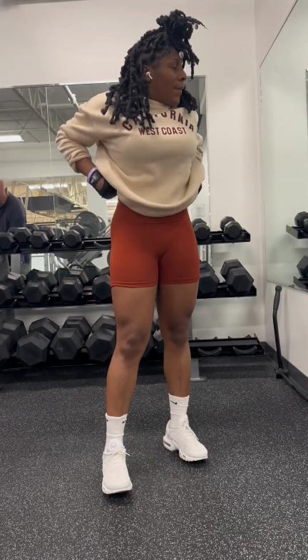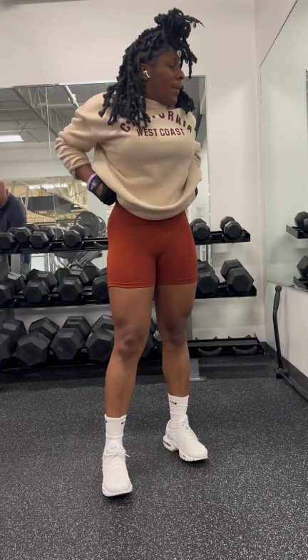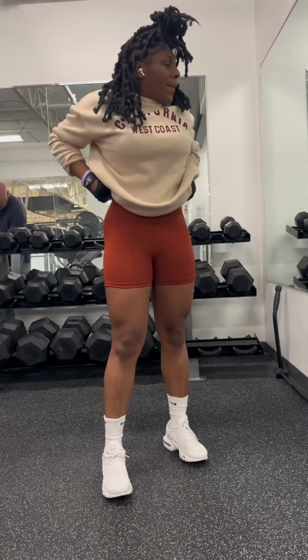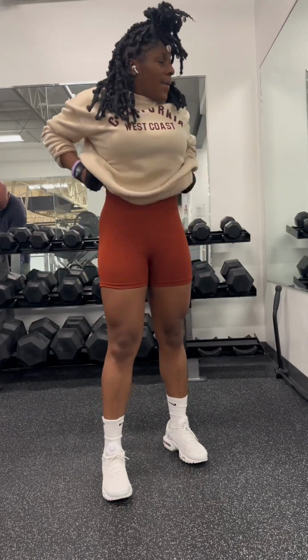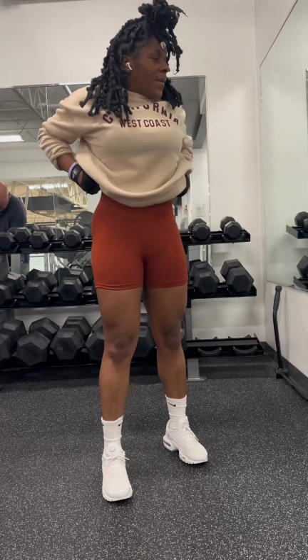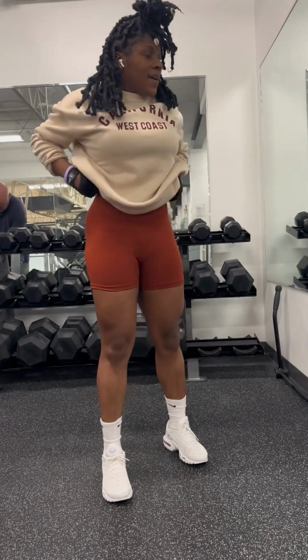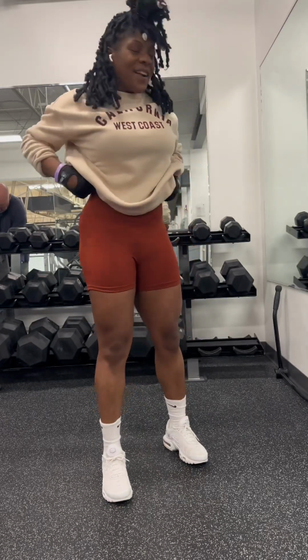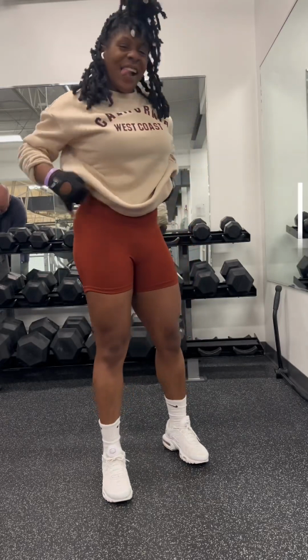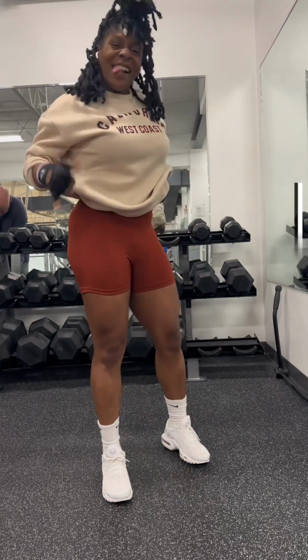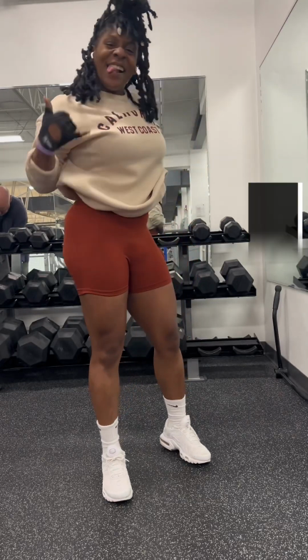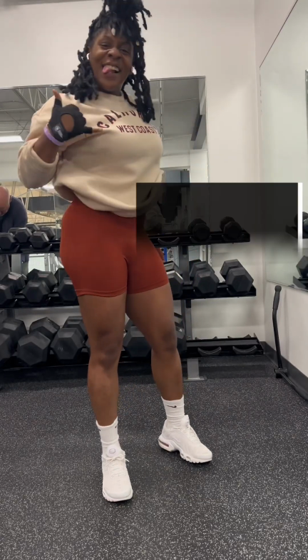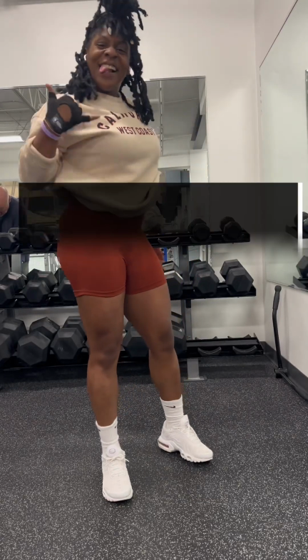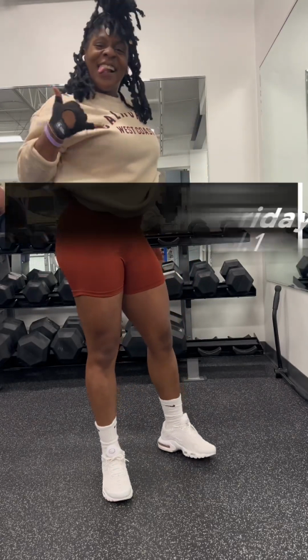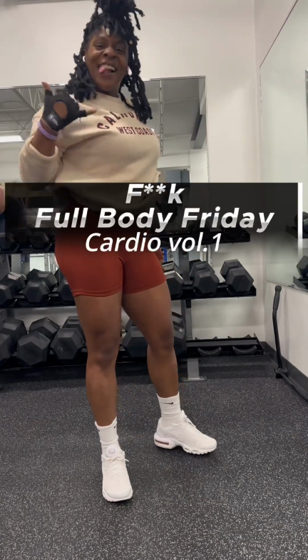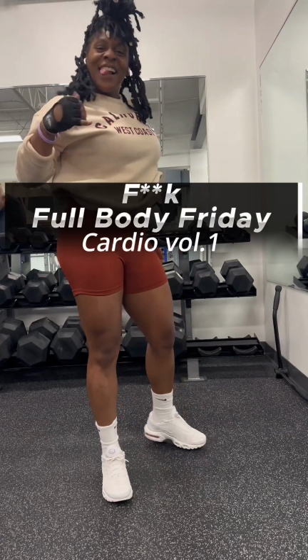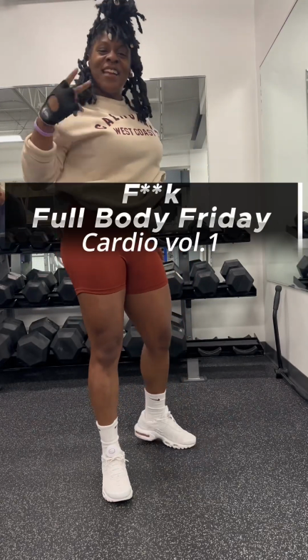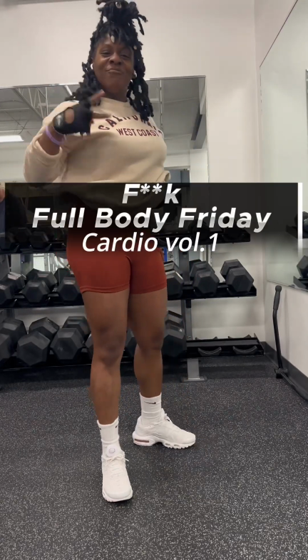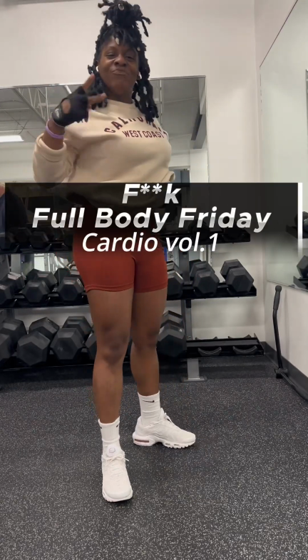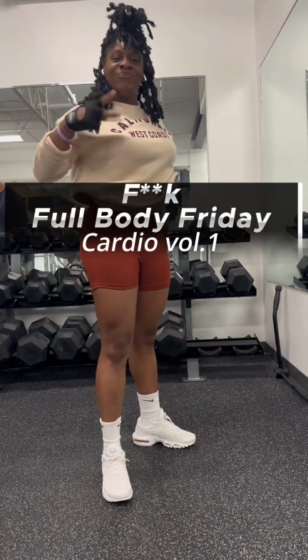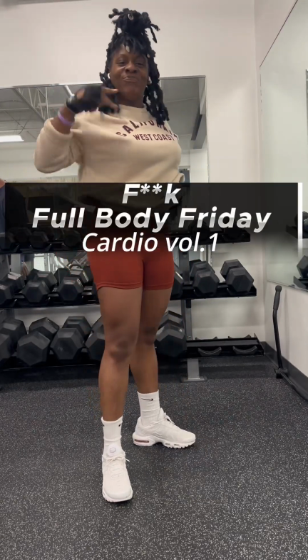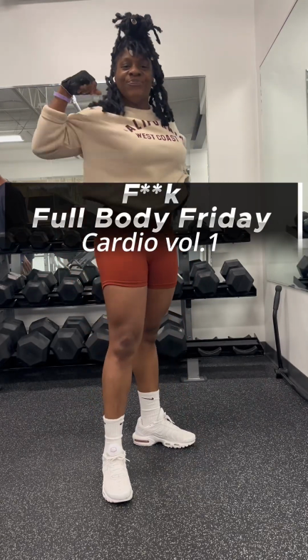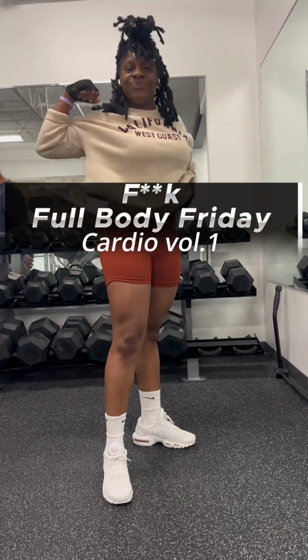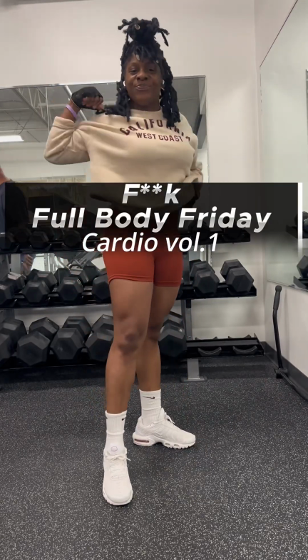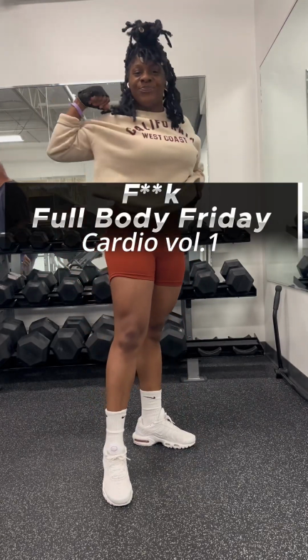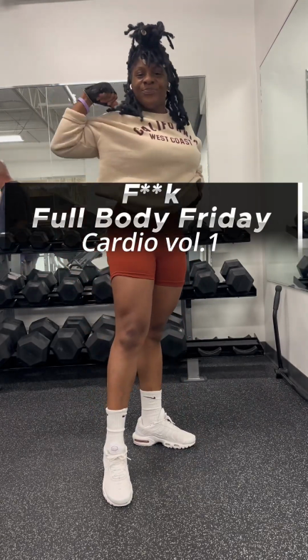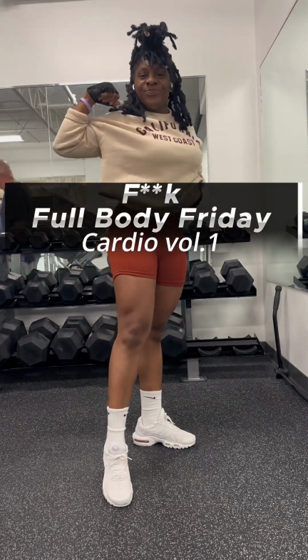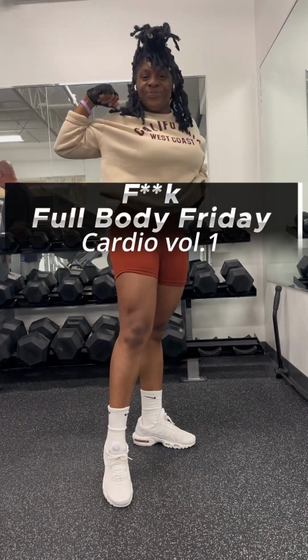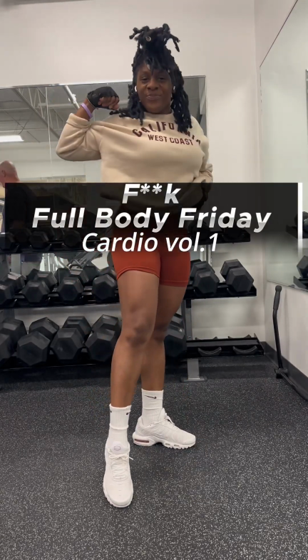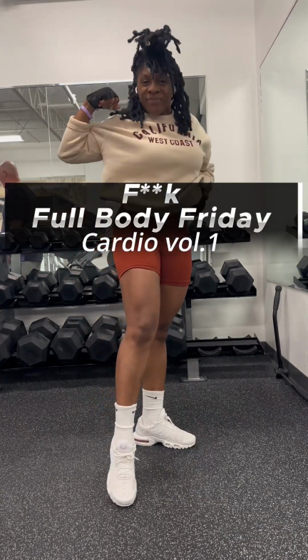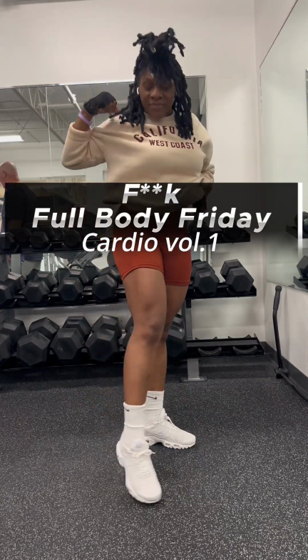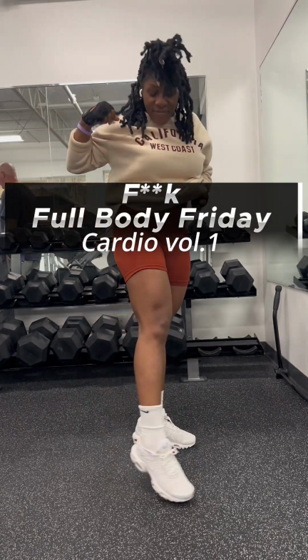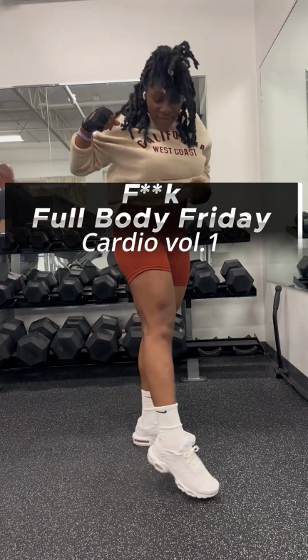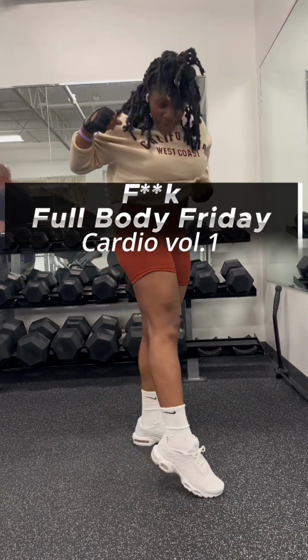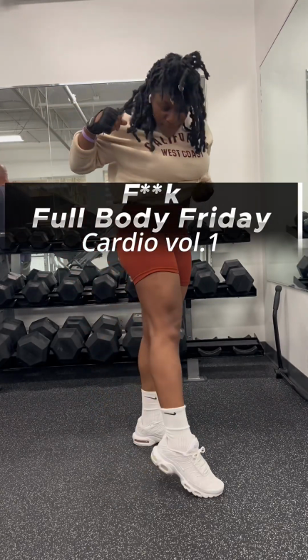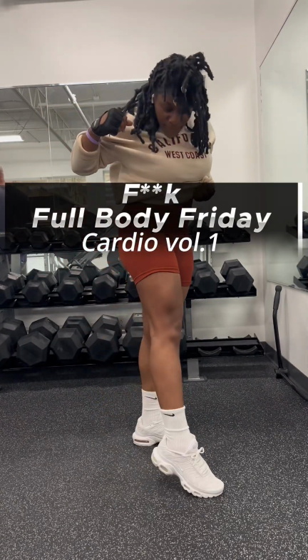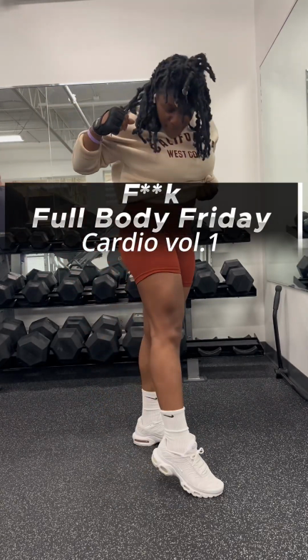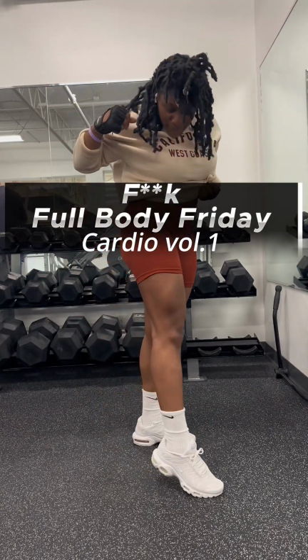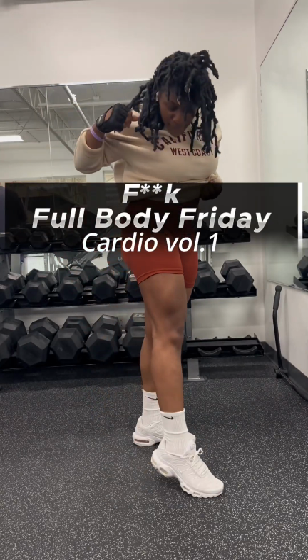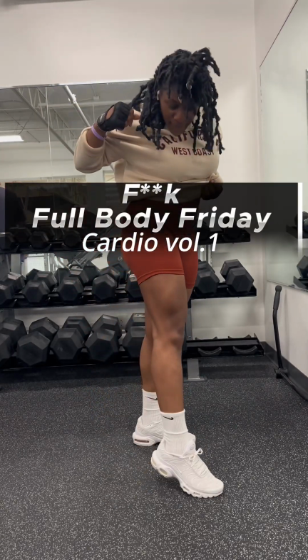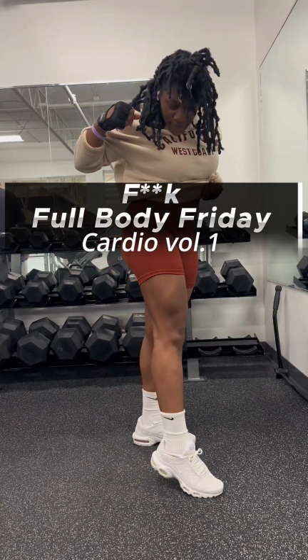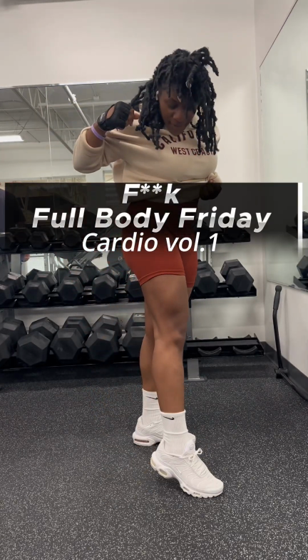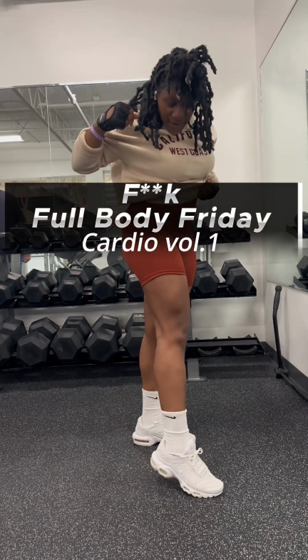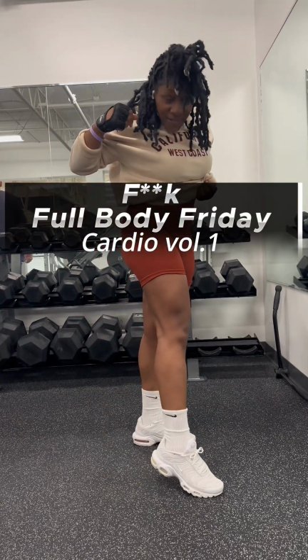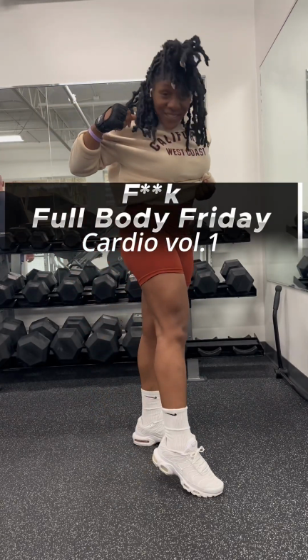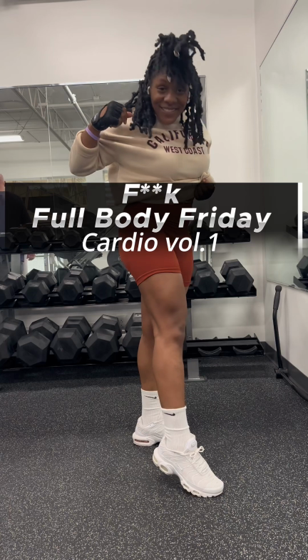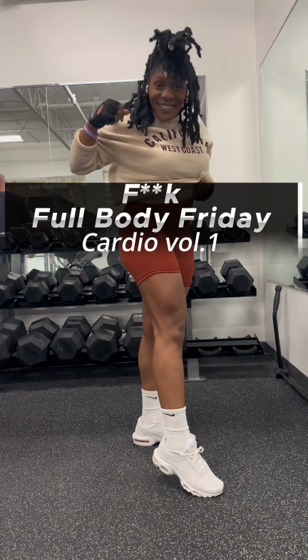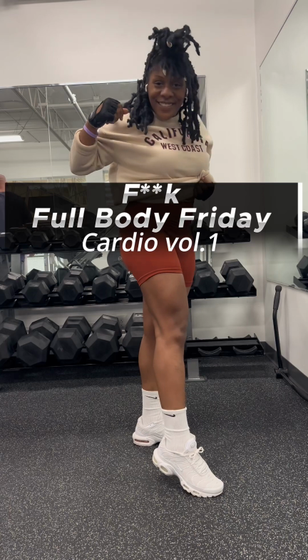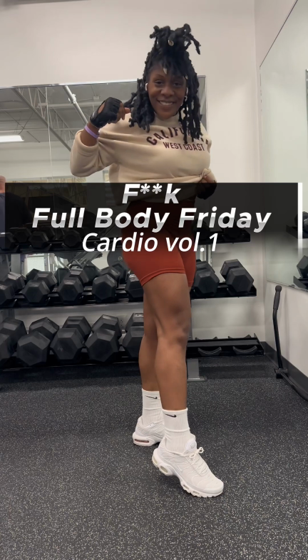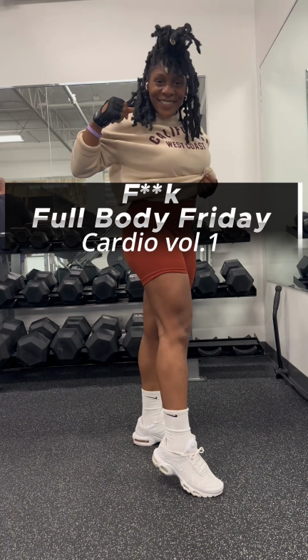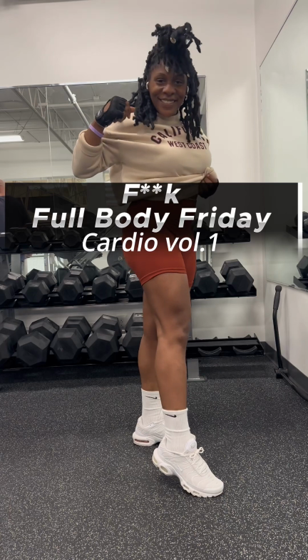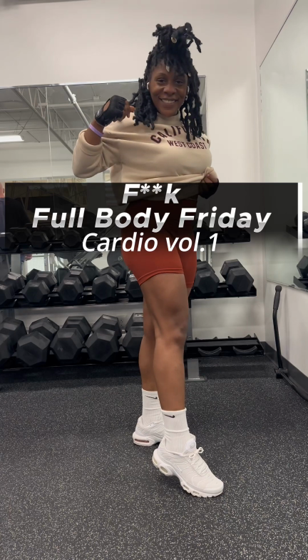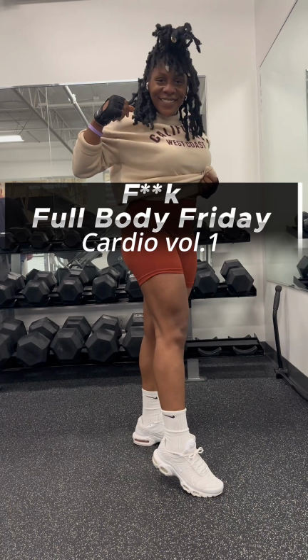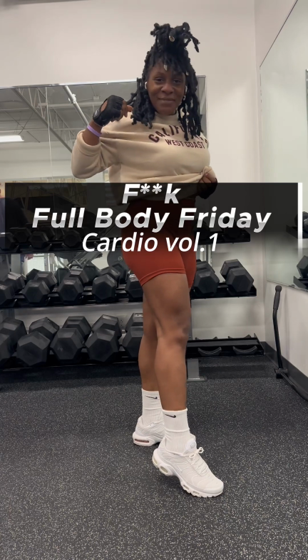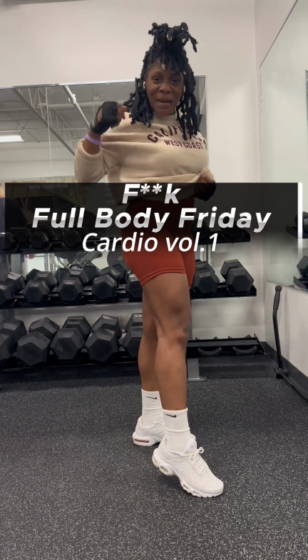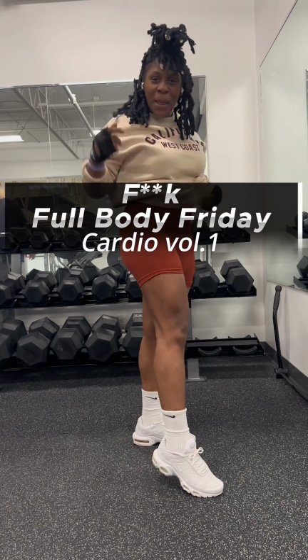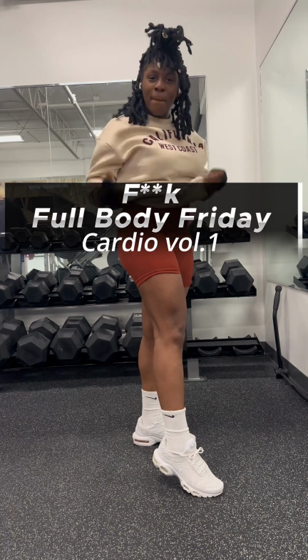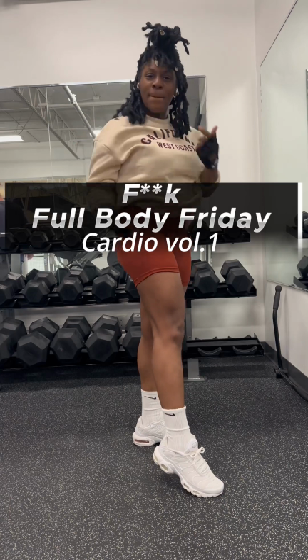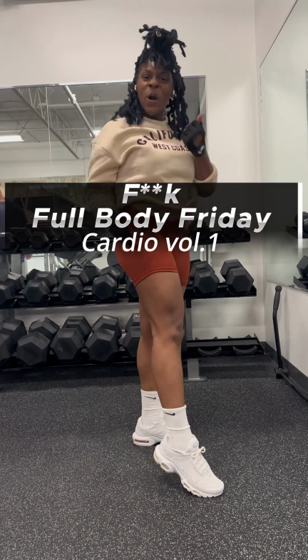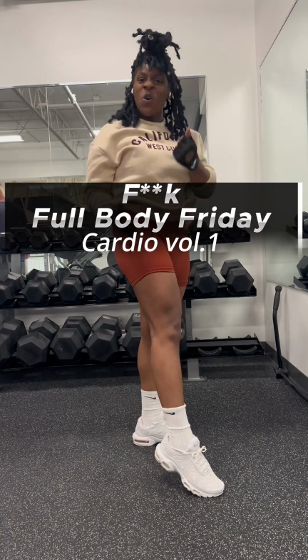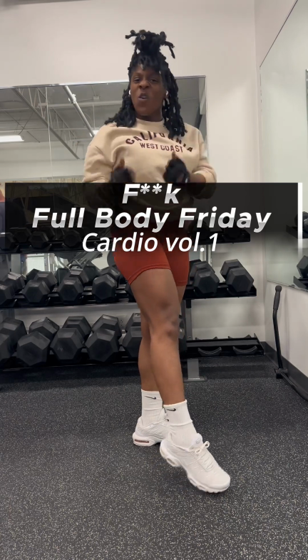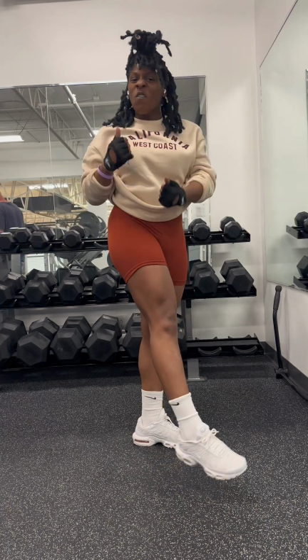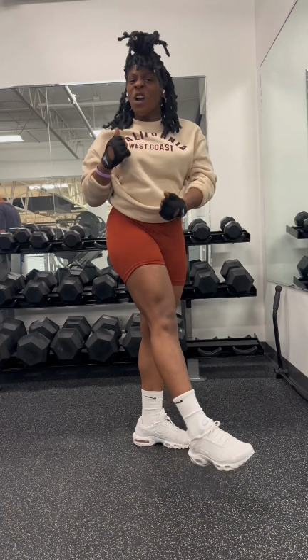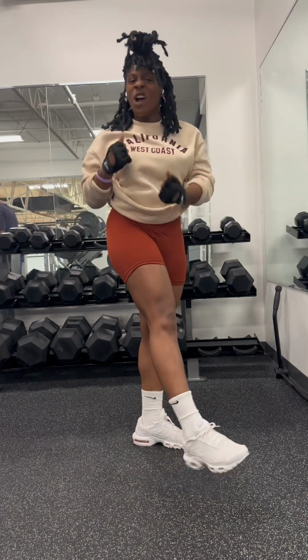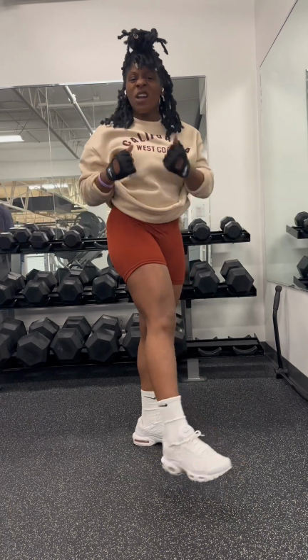Hello my pretties, I'm Tiara. I'm about to get y'all working with this full body today.